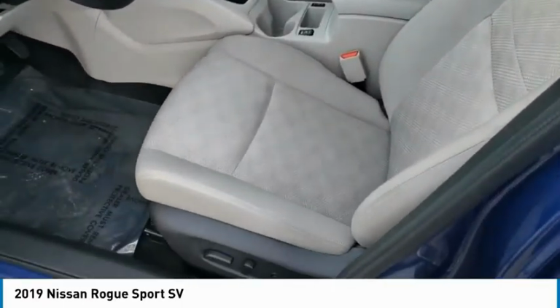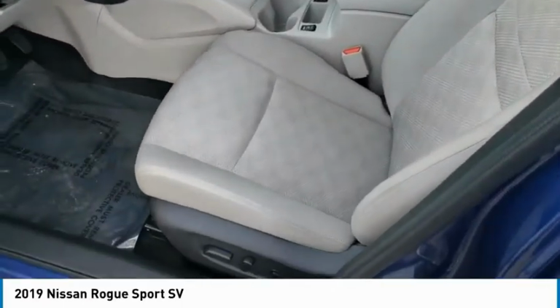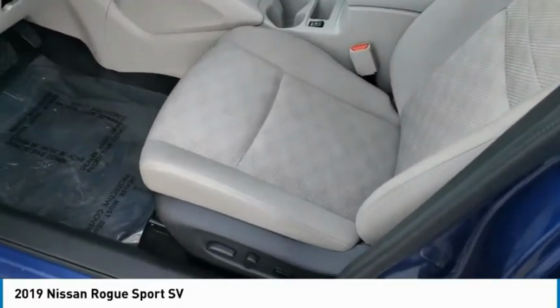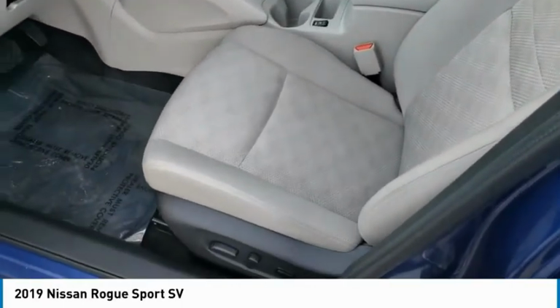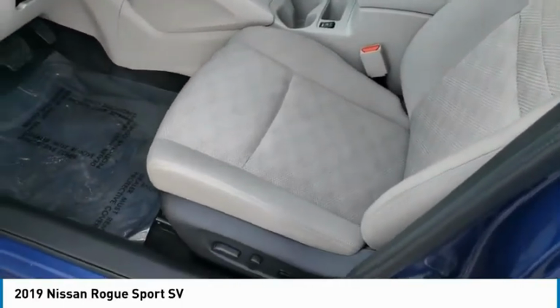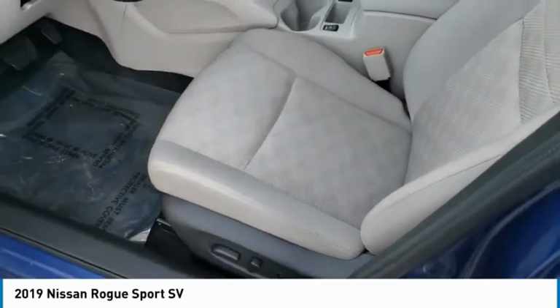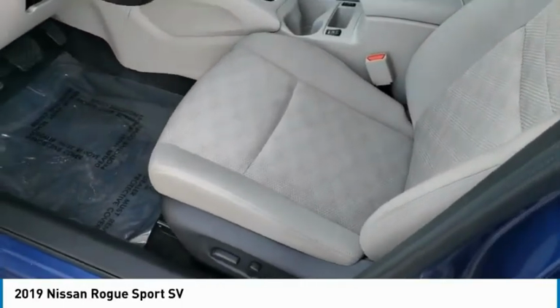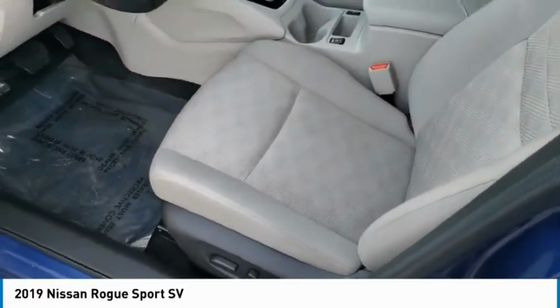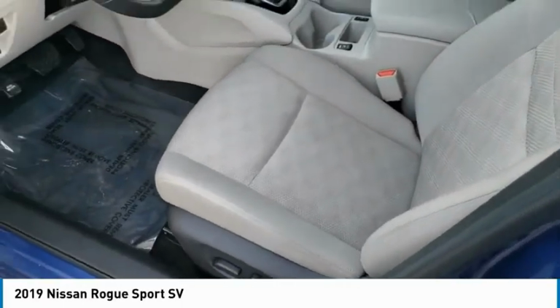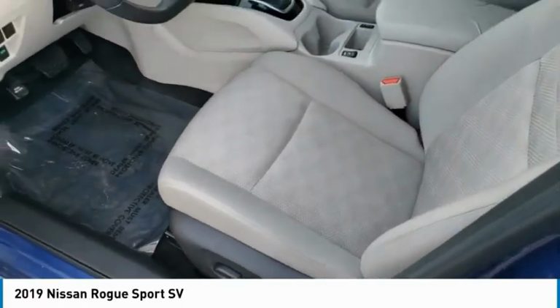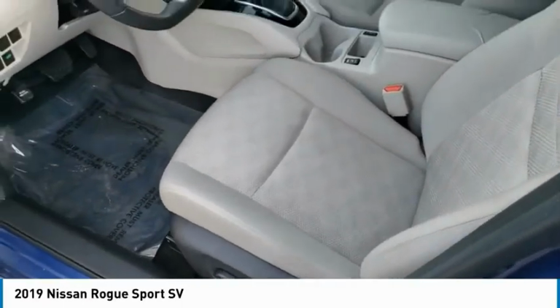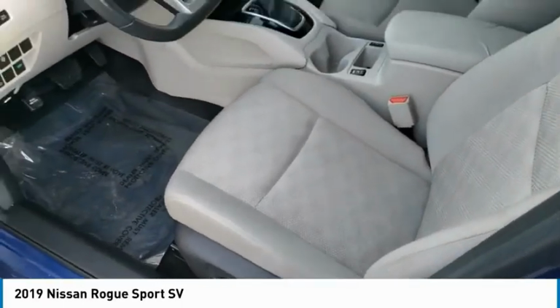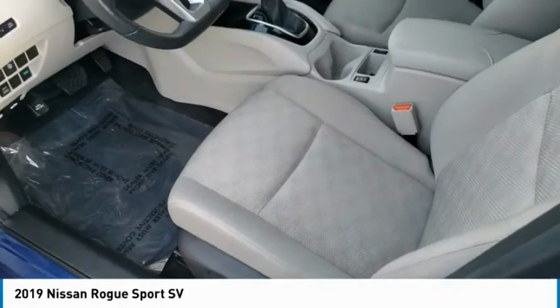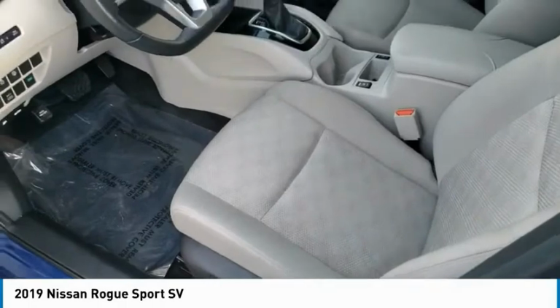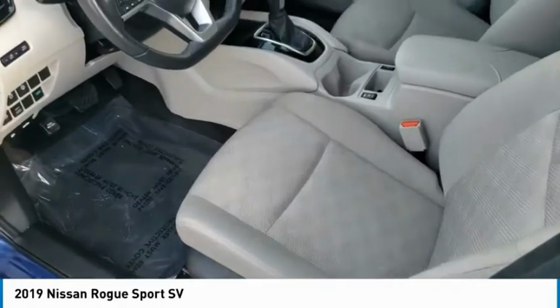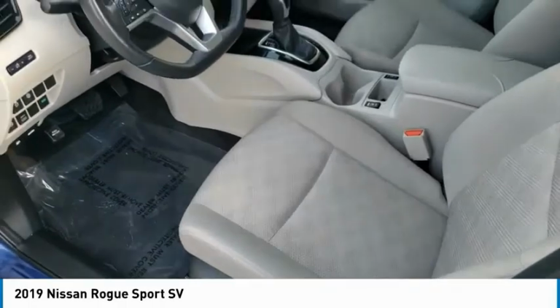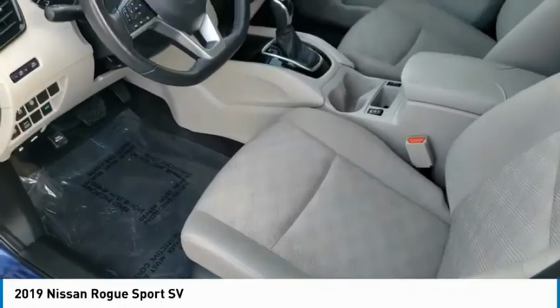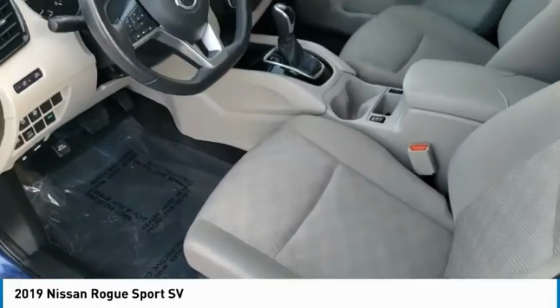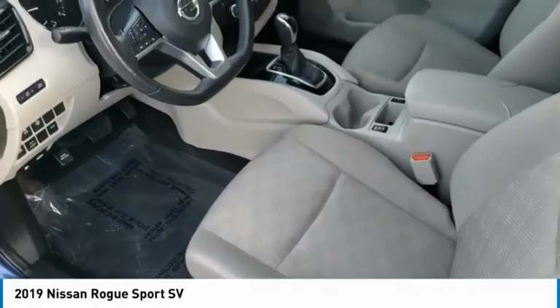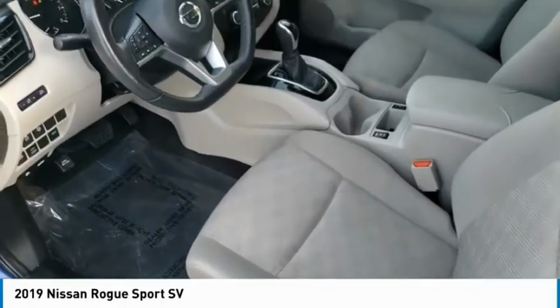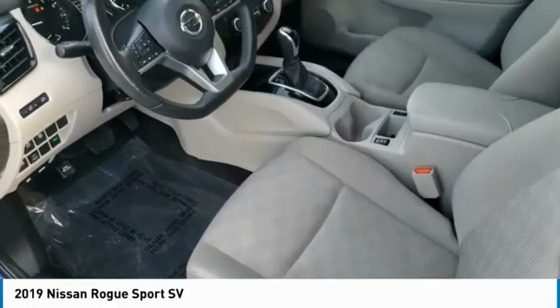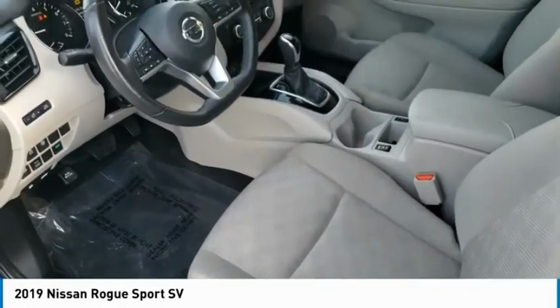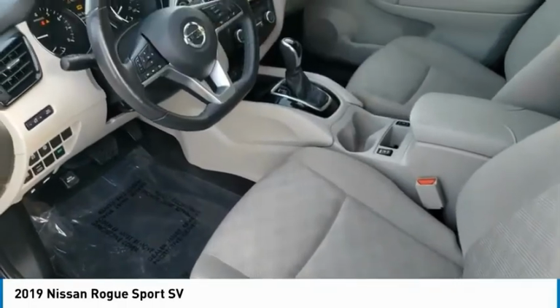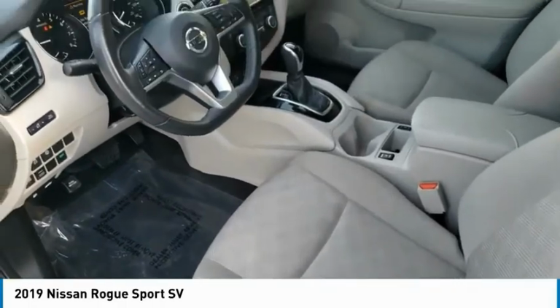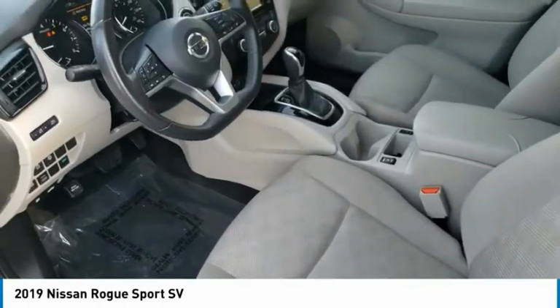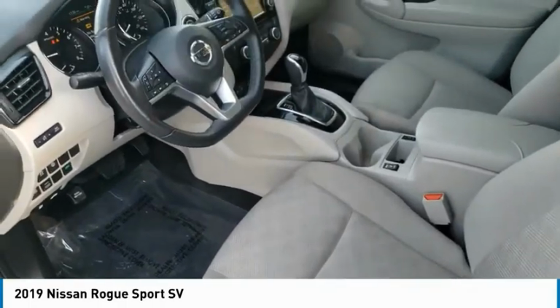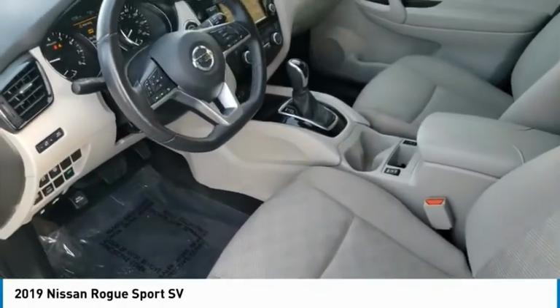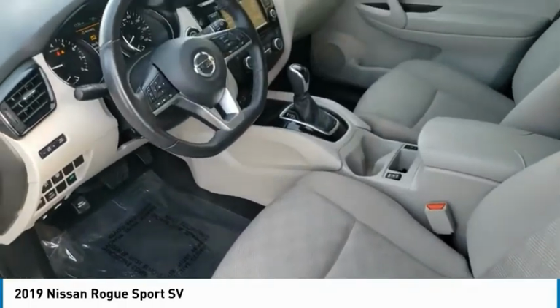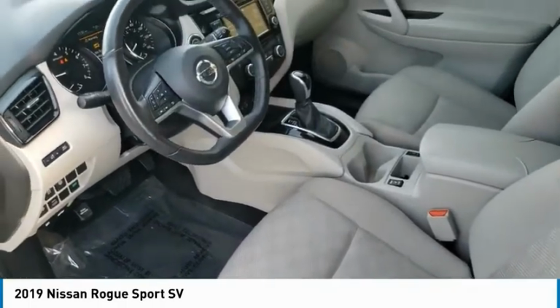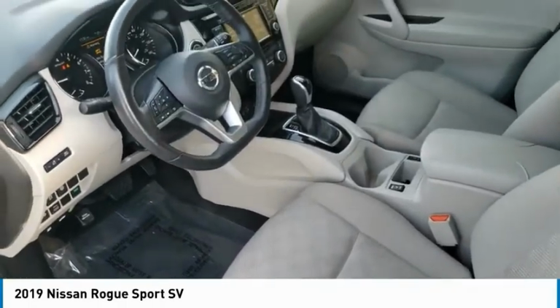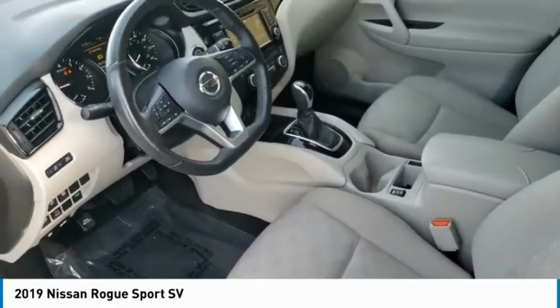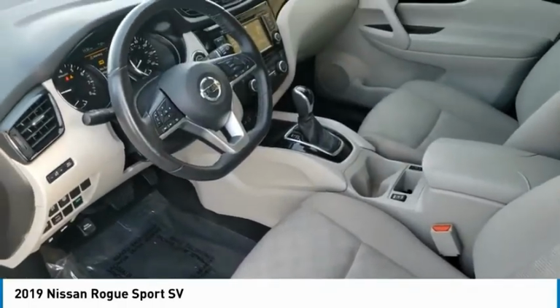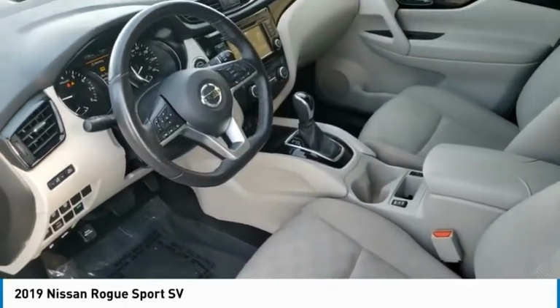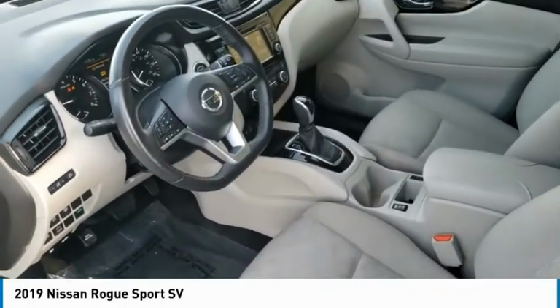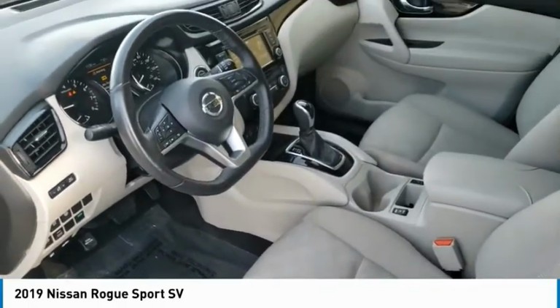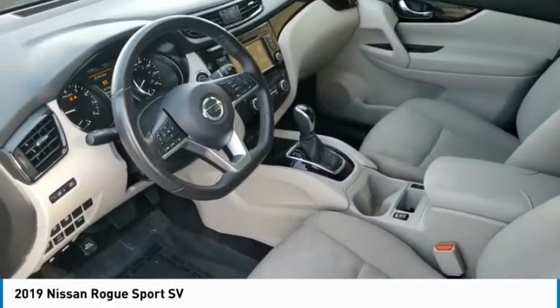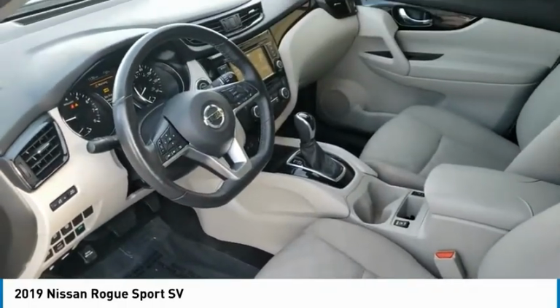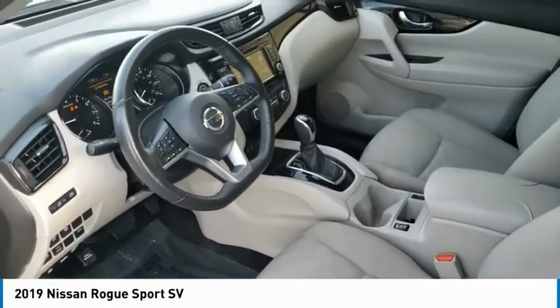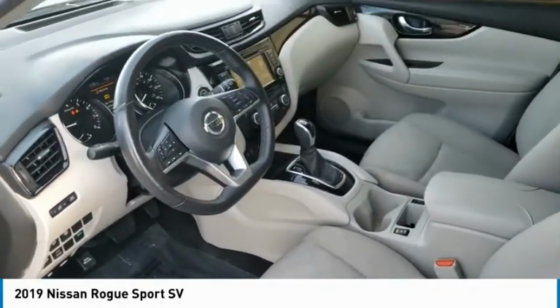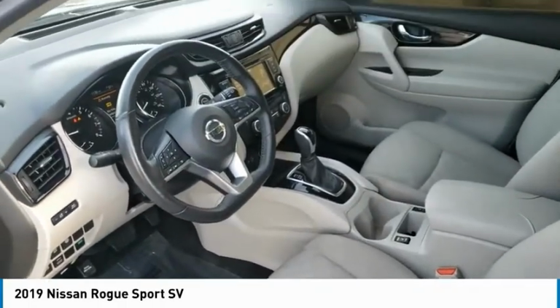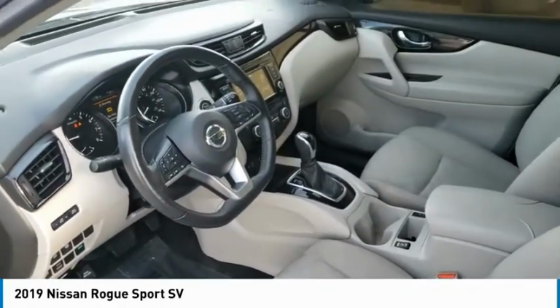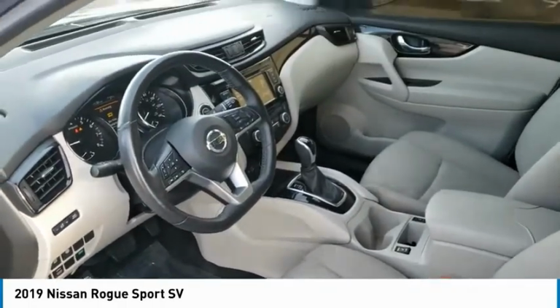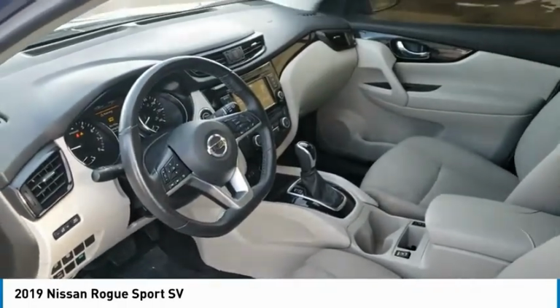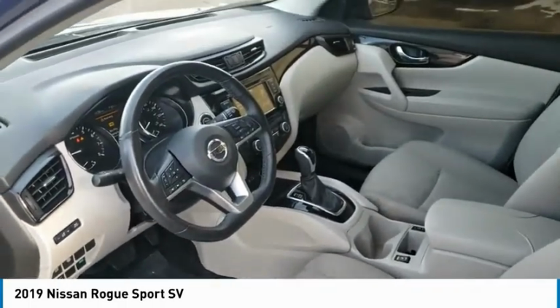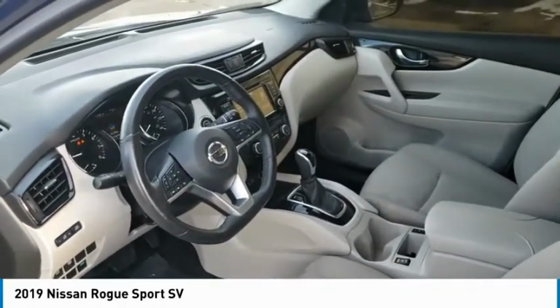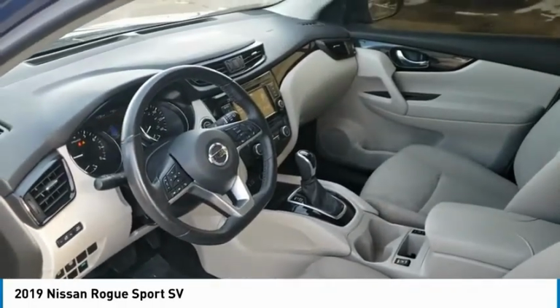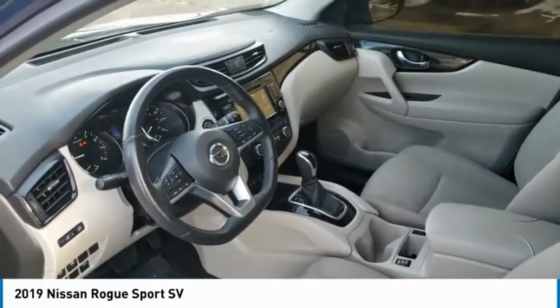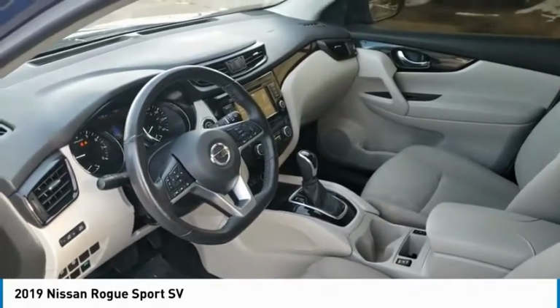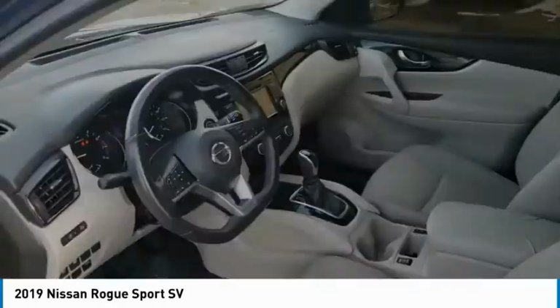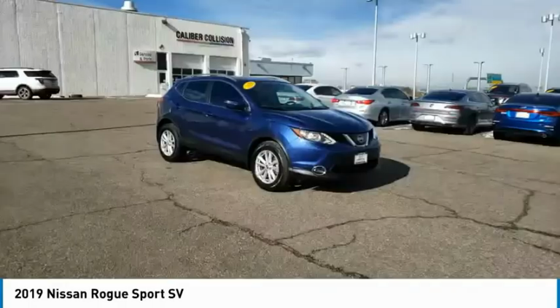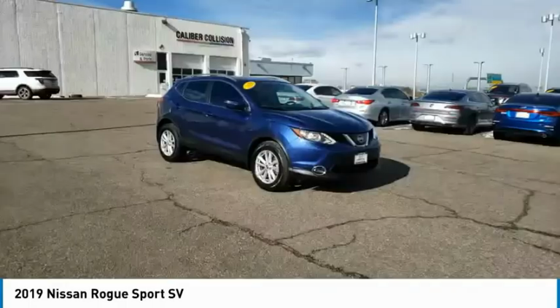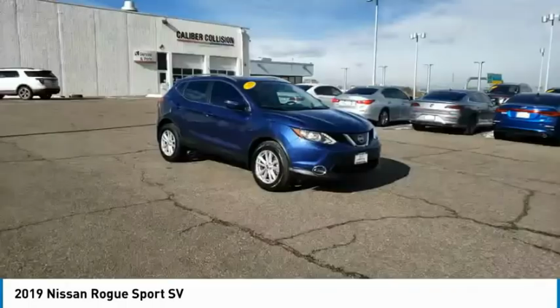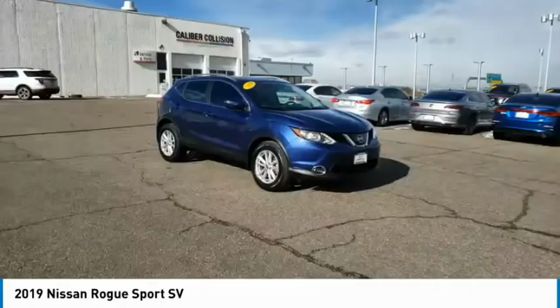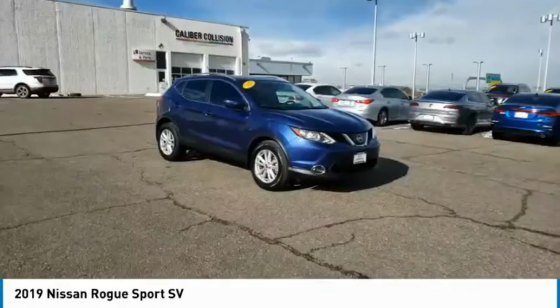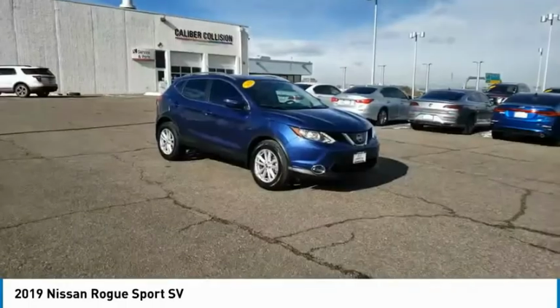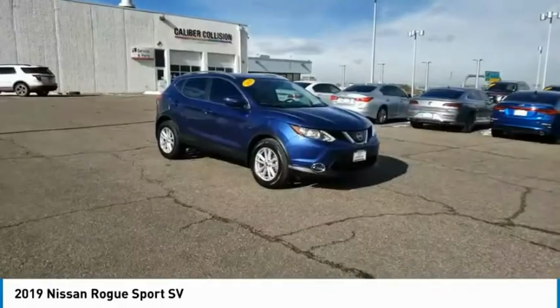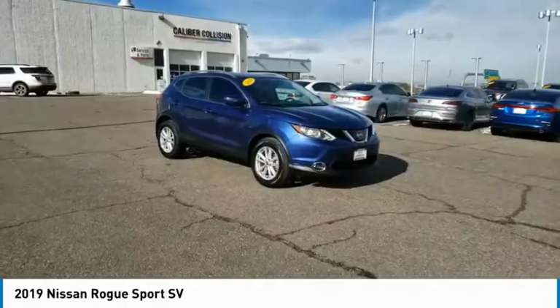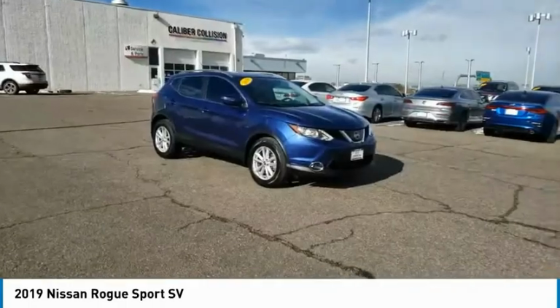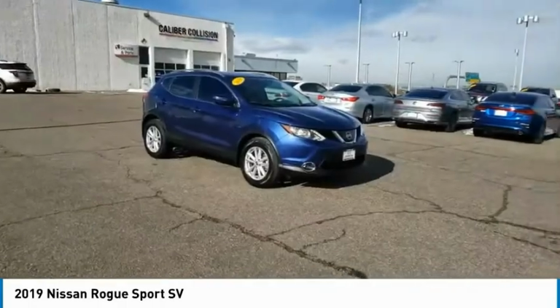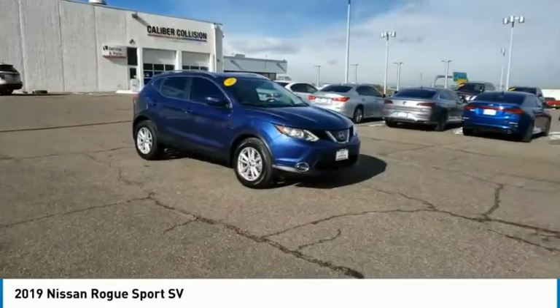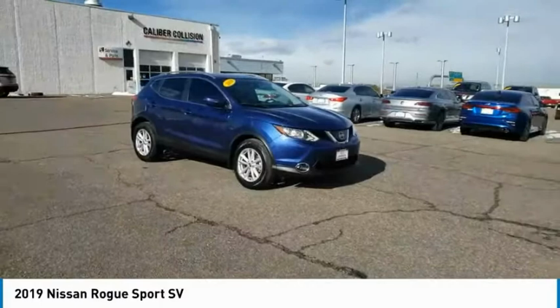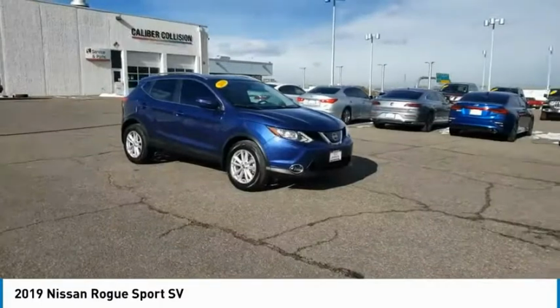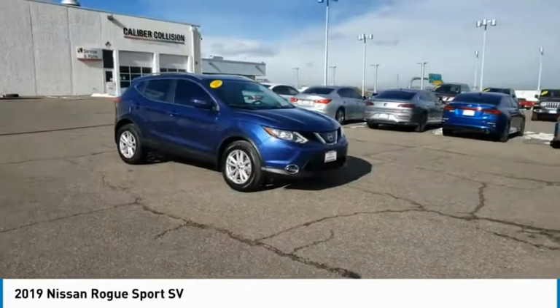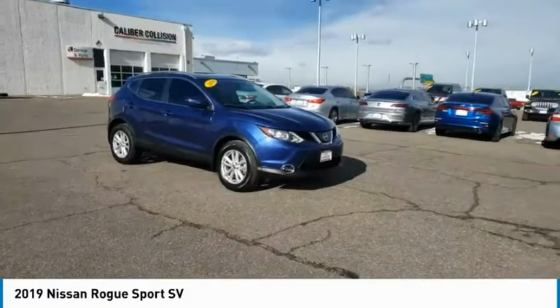Traction control, stability control, daytime running lights, engine immobilizer. Come take a test drive today!